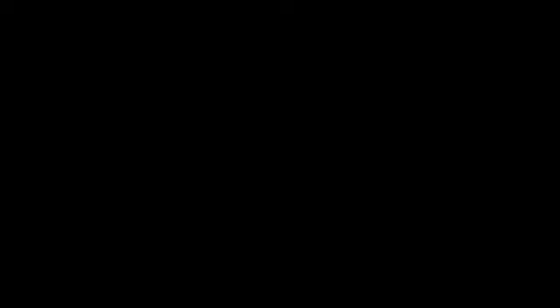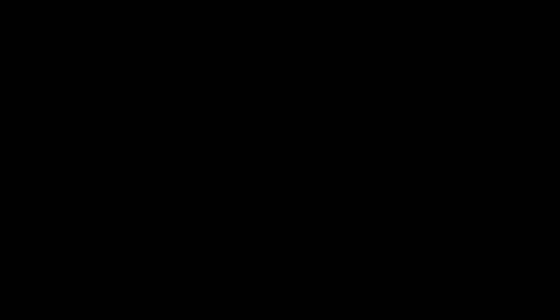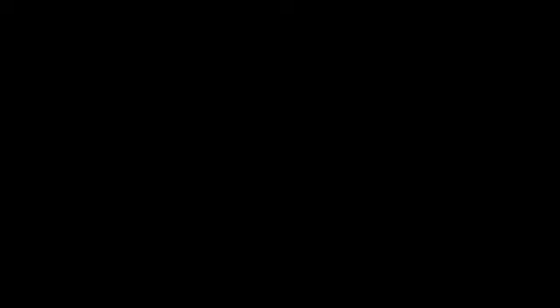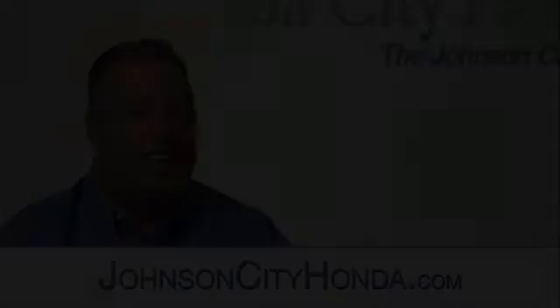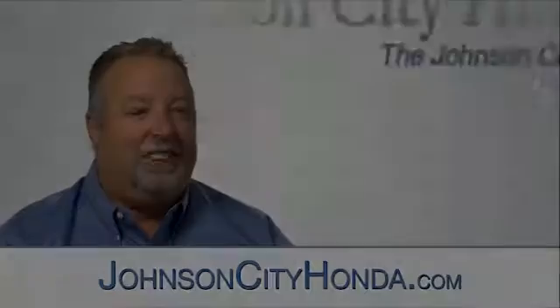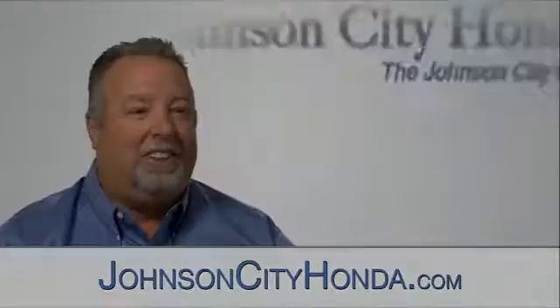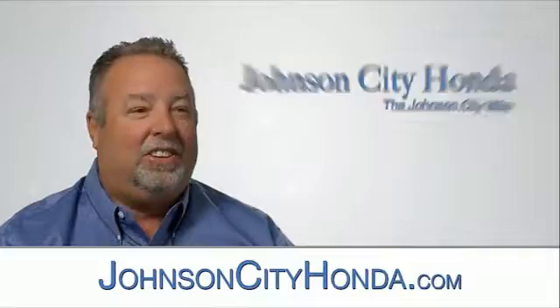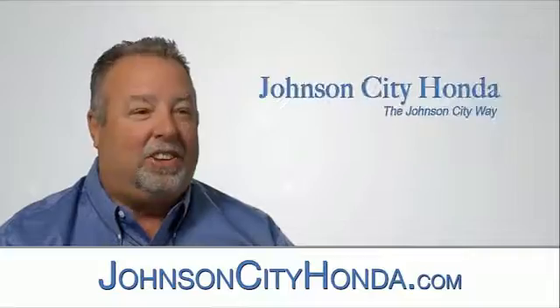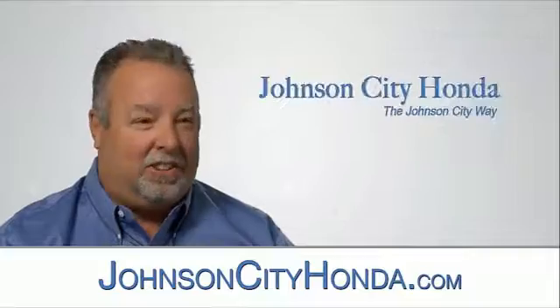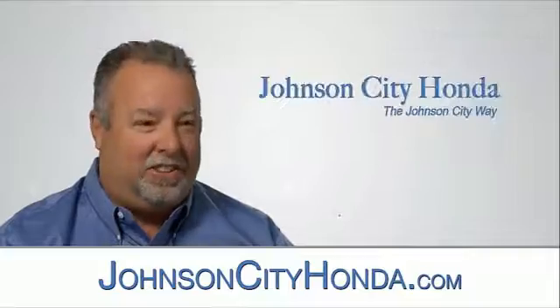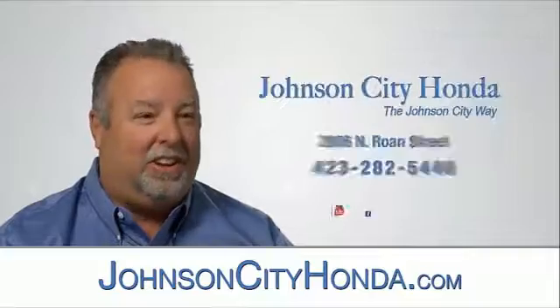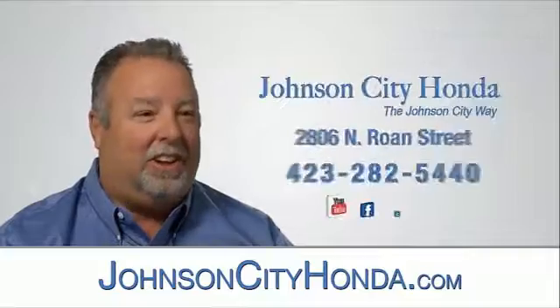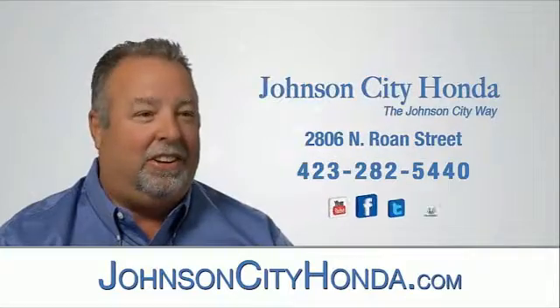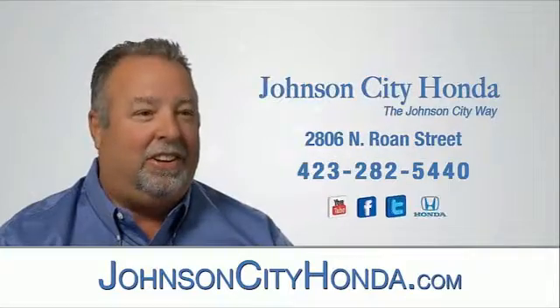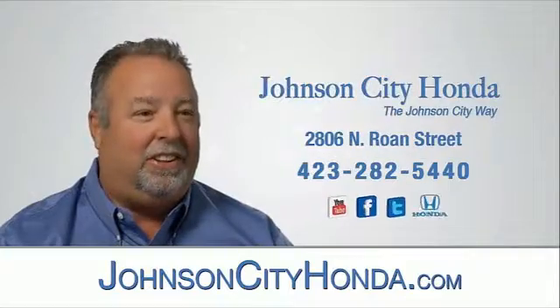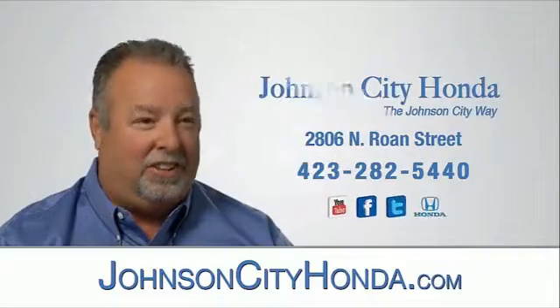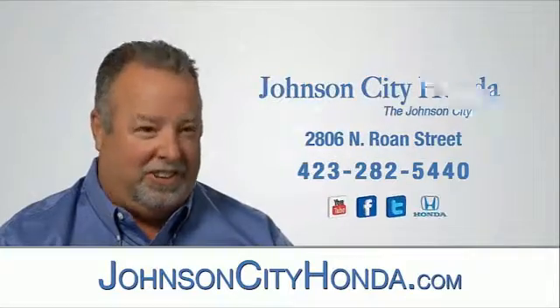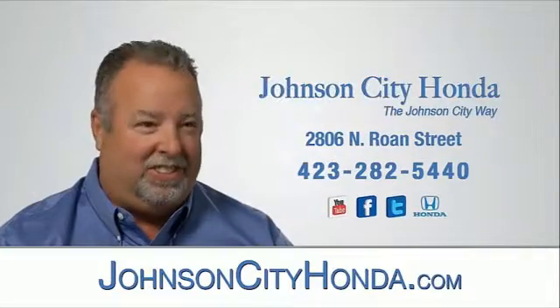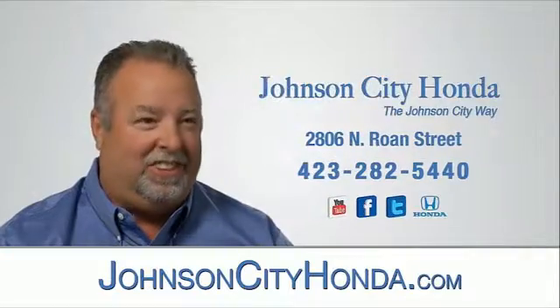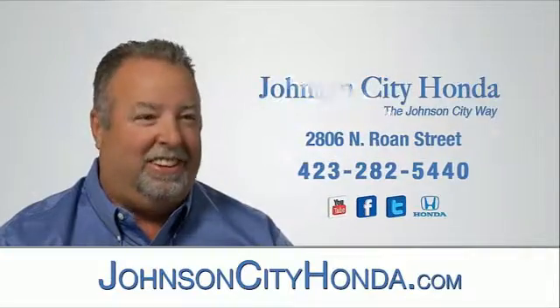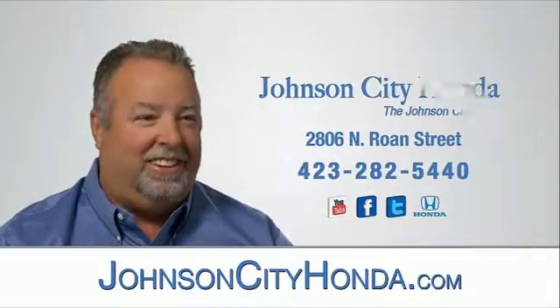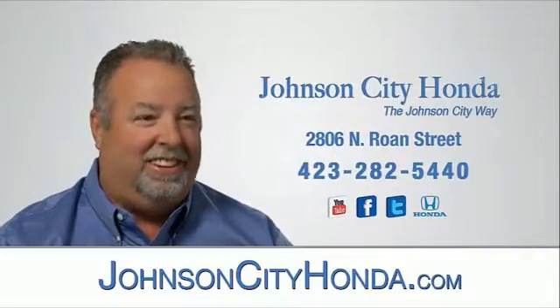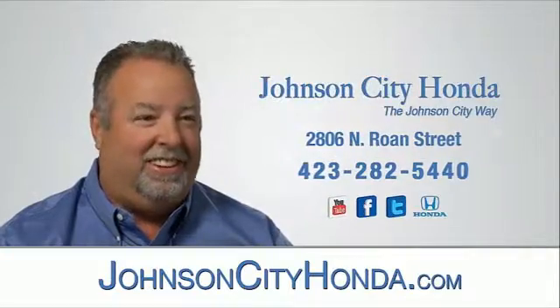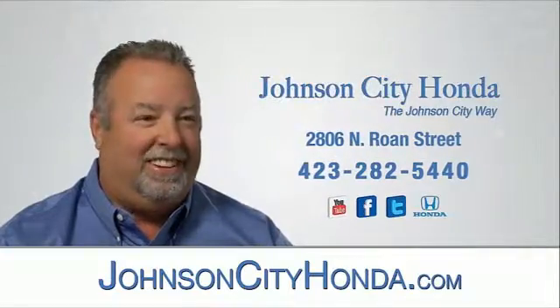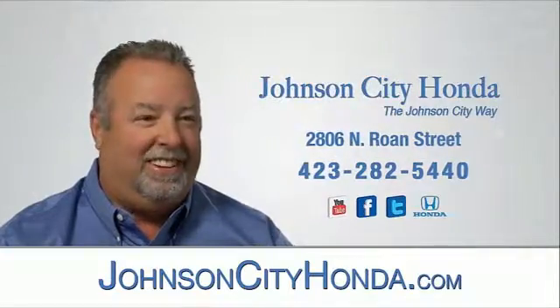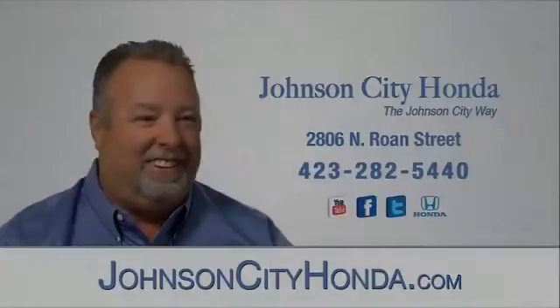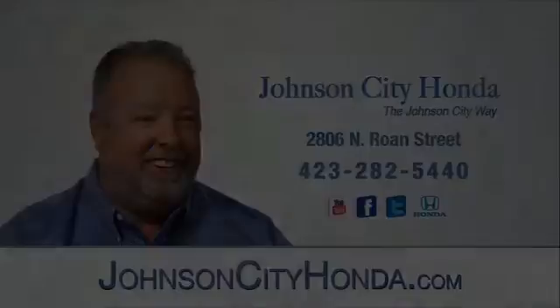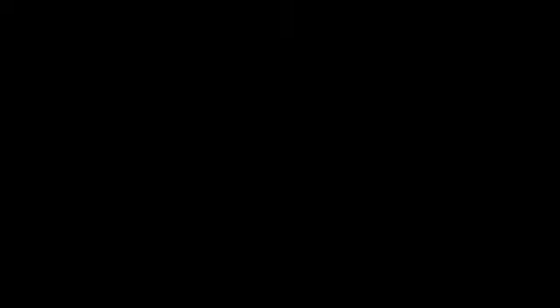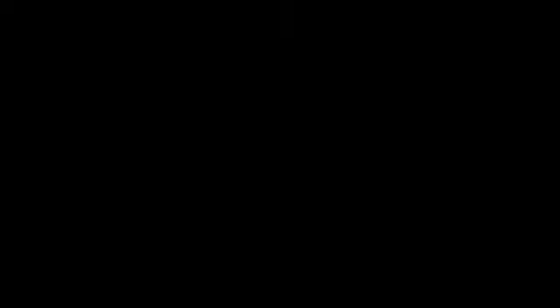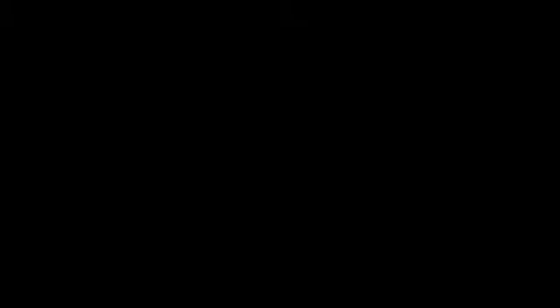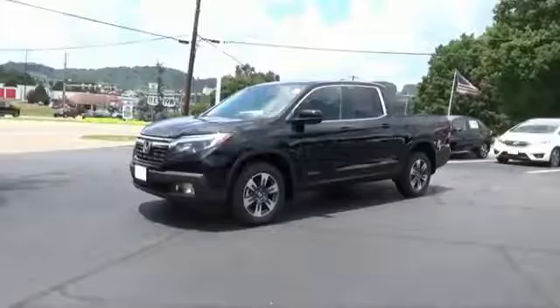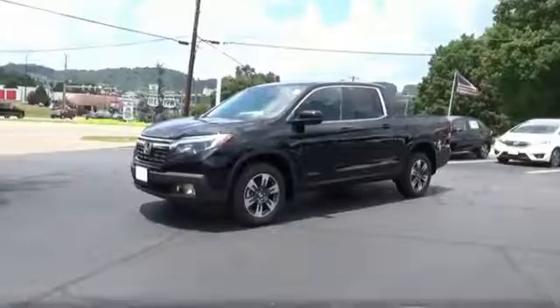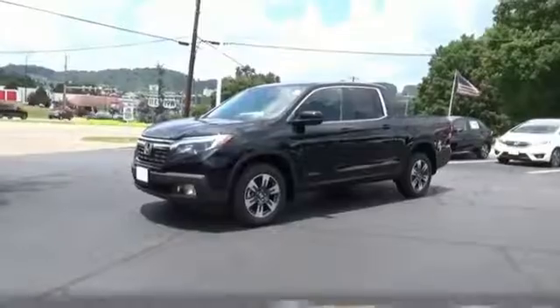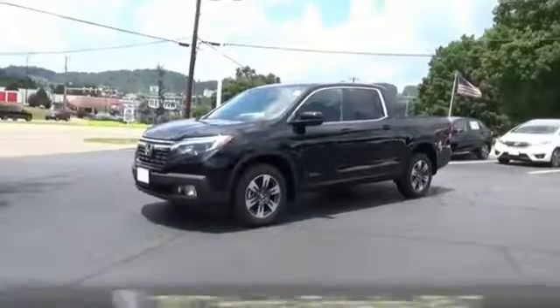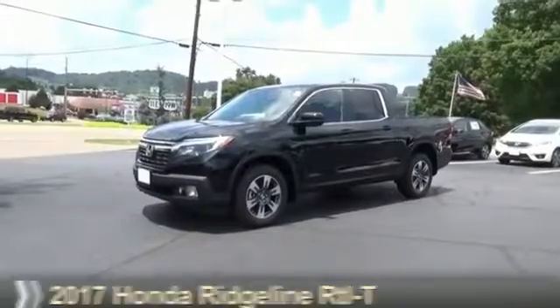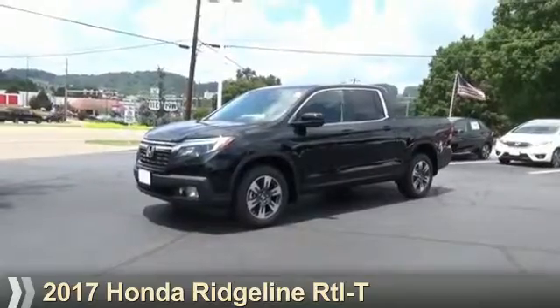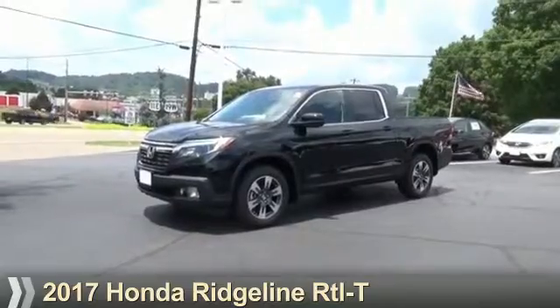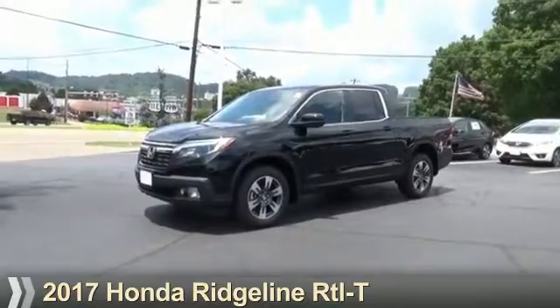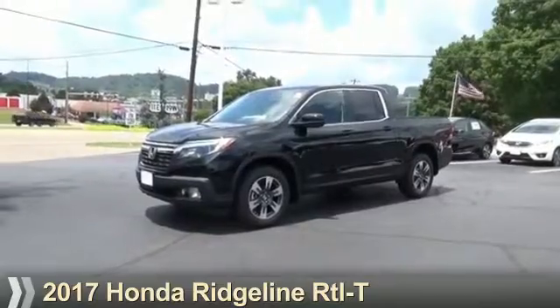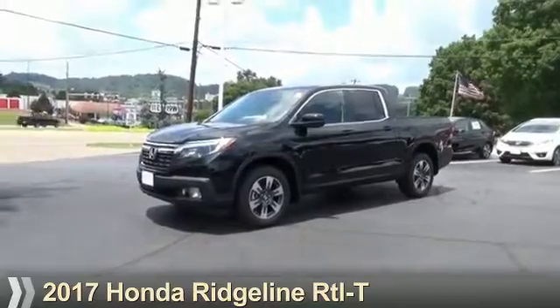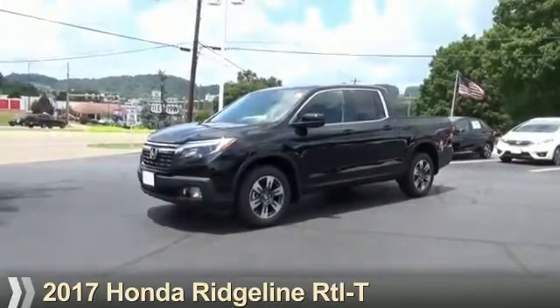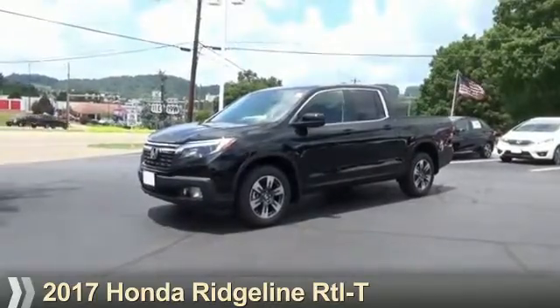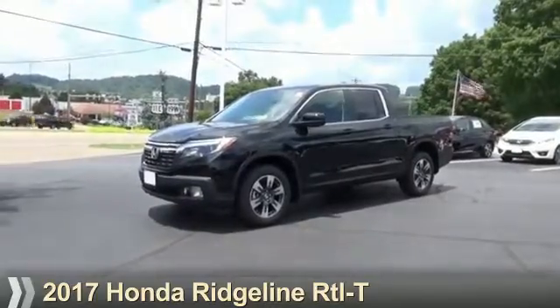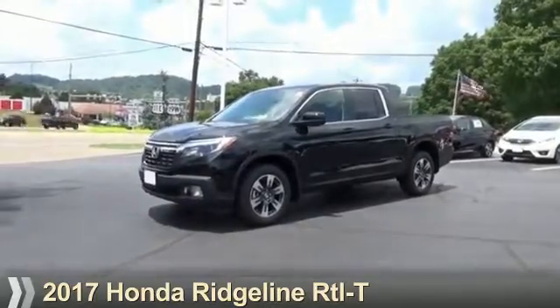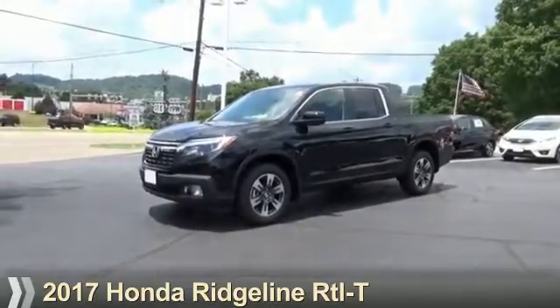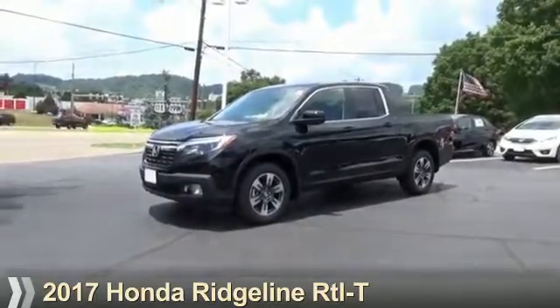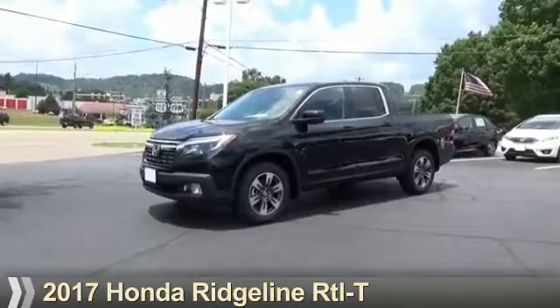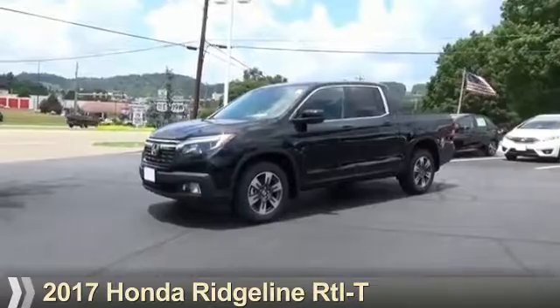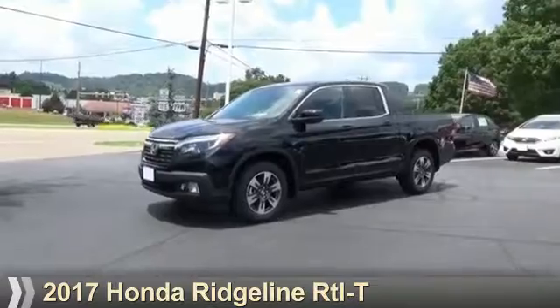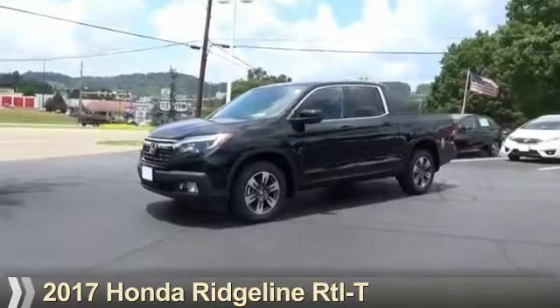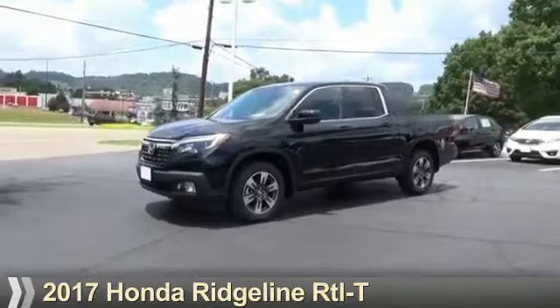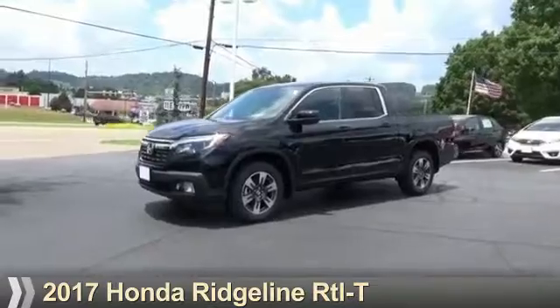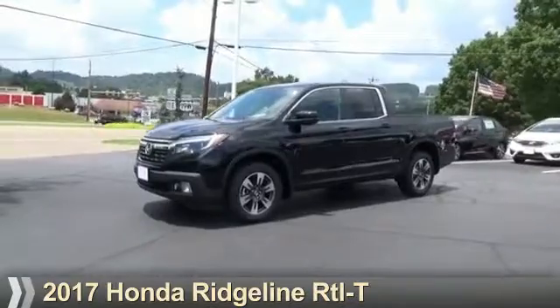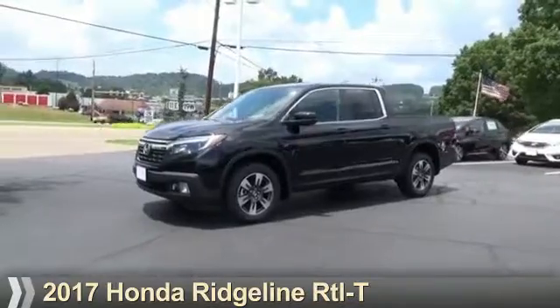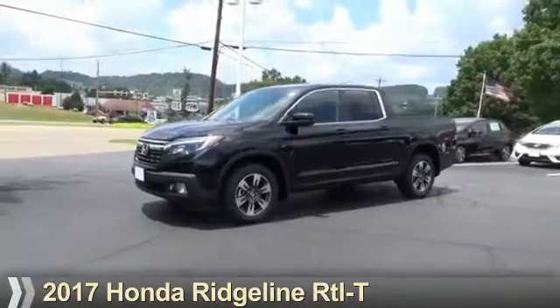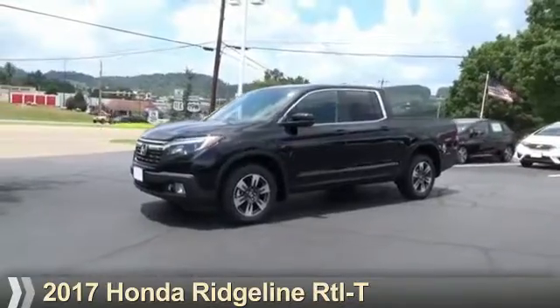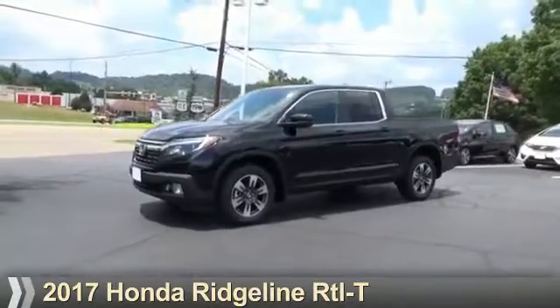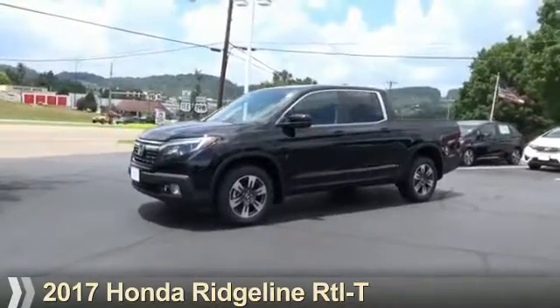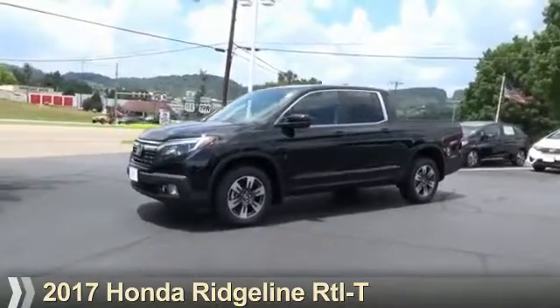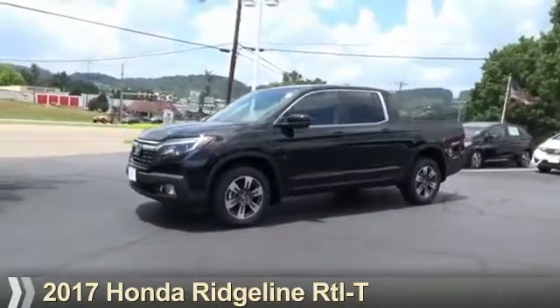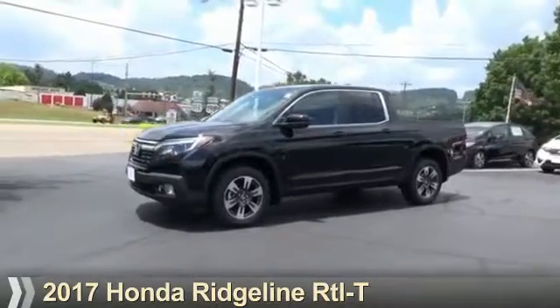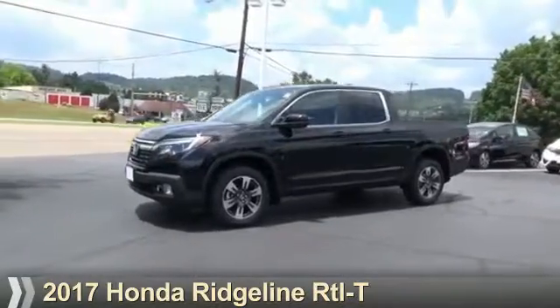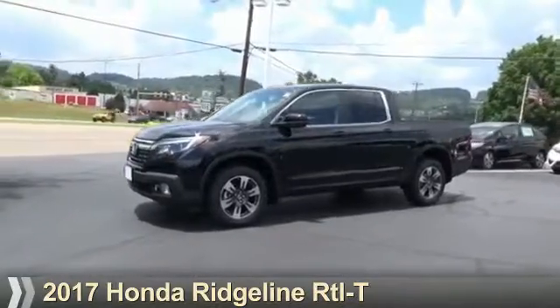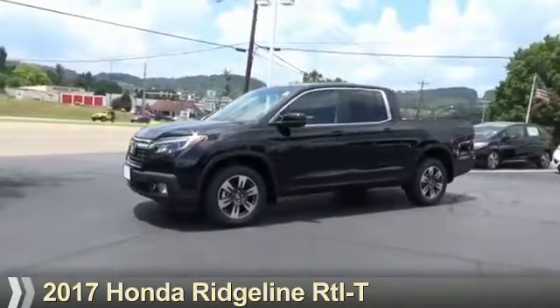Jot City Honda, Jot City. Presenting the 2017 Honda Ridgeline.